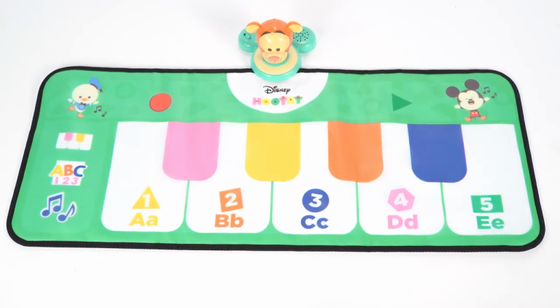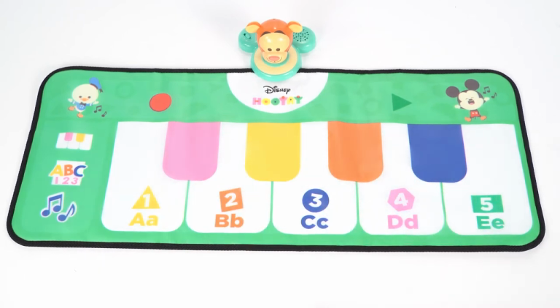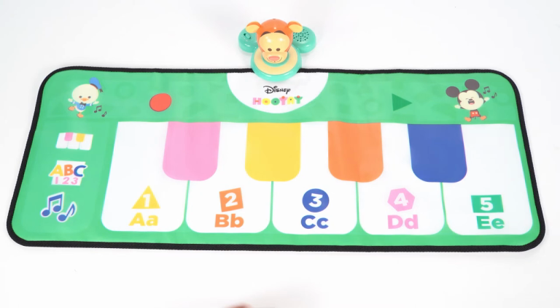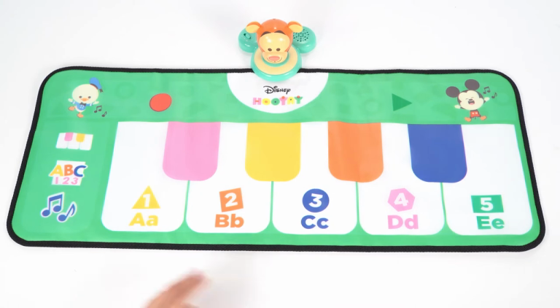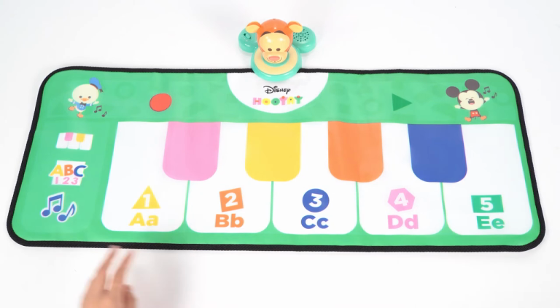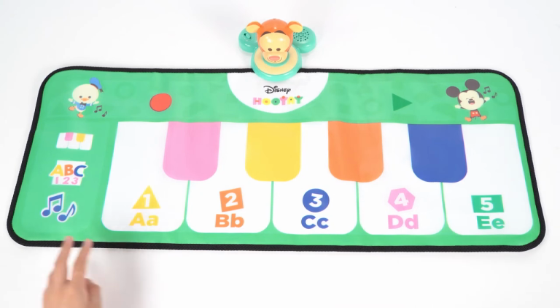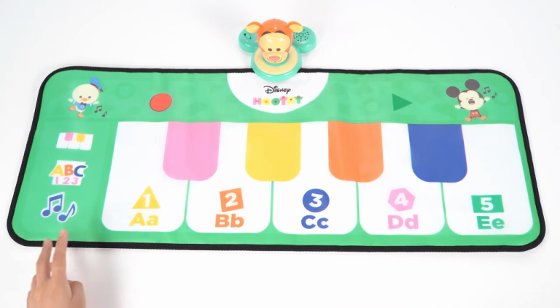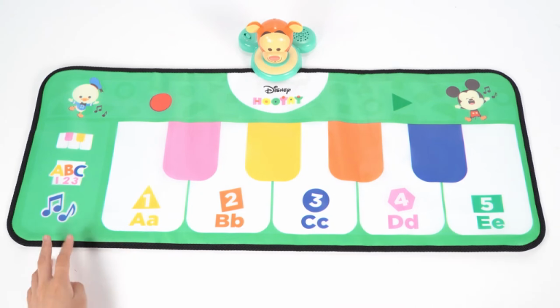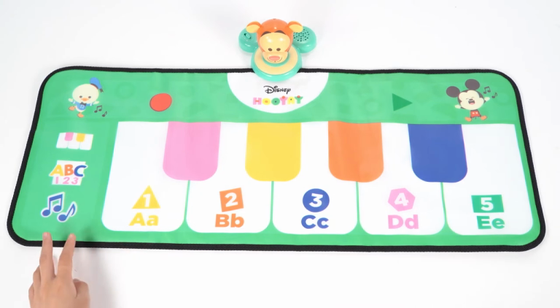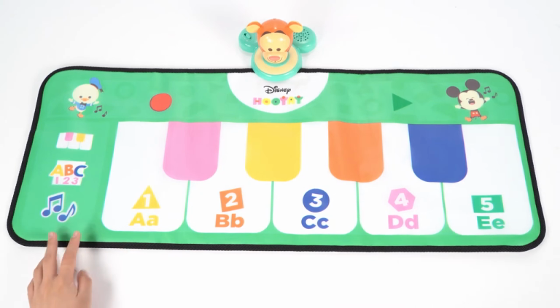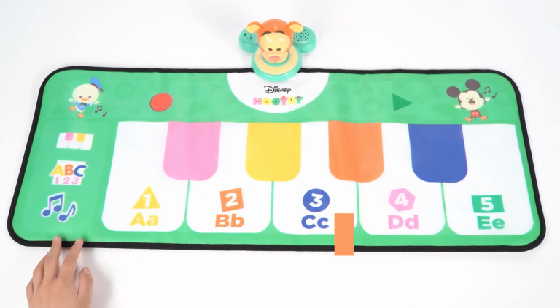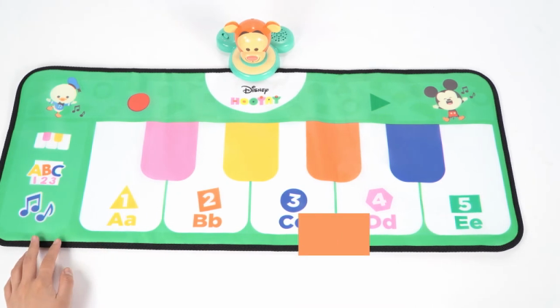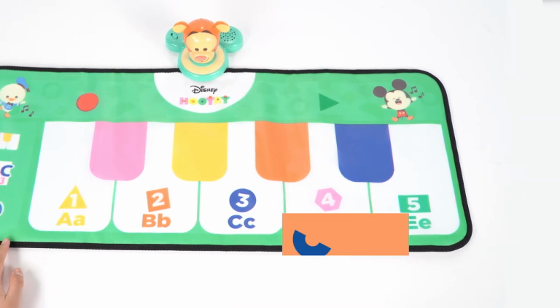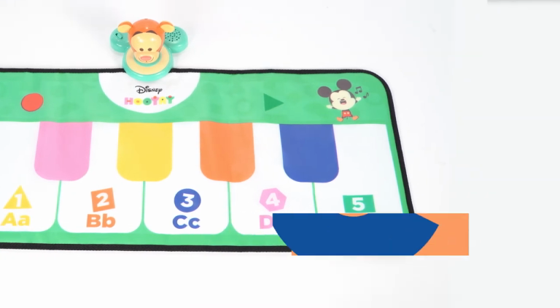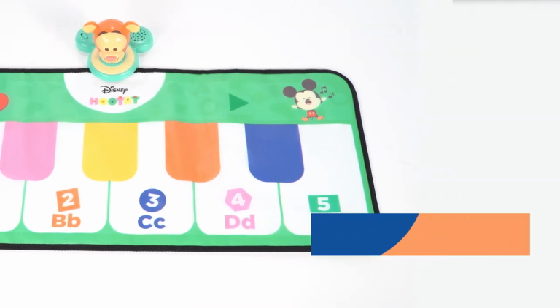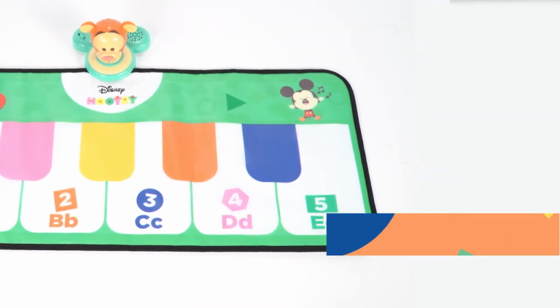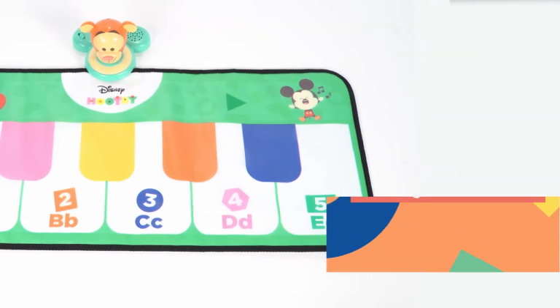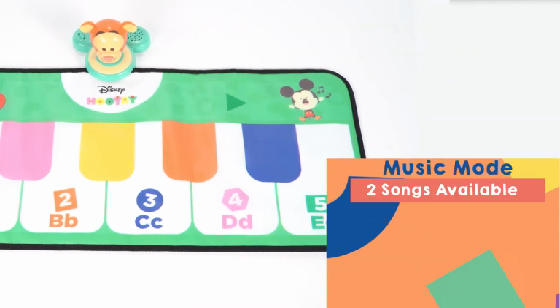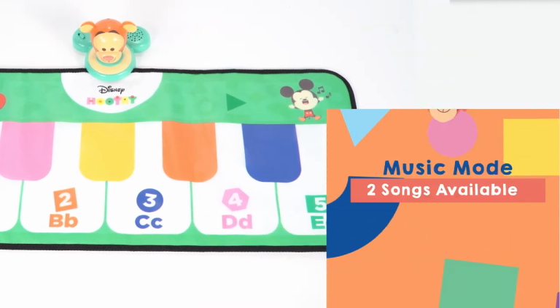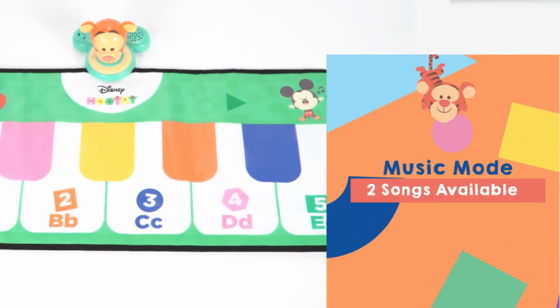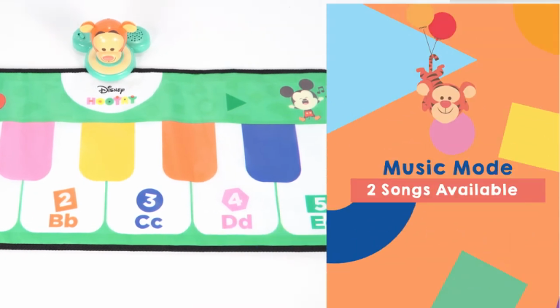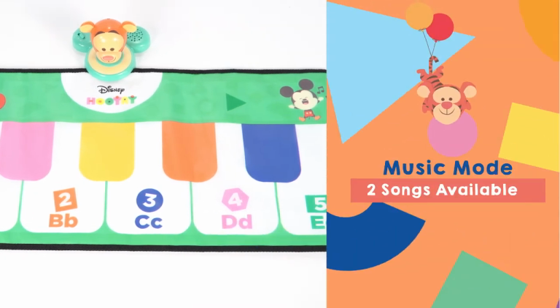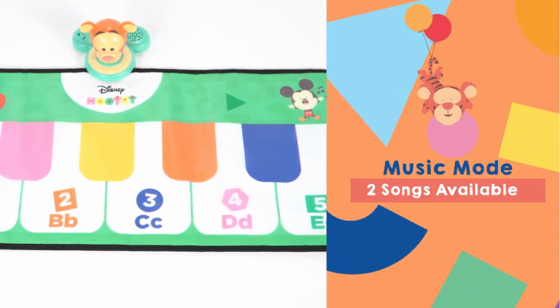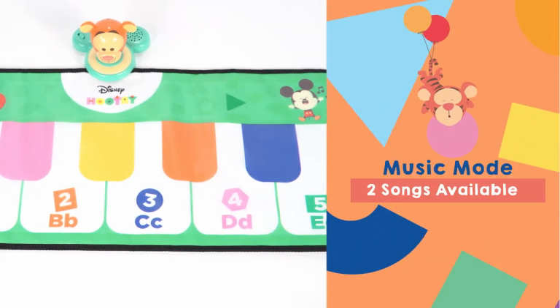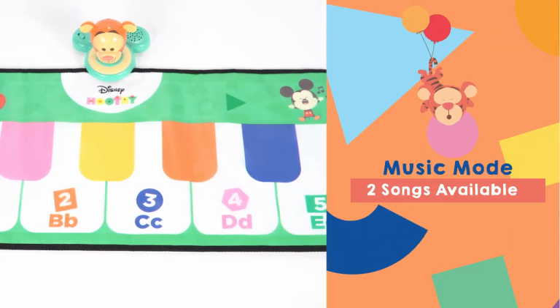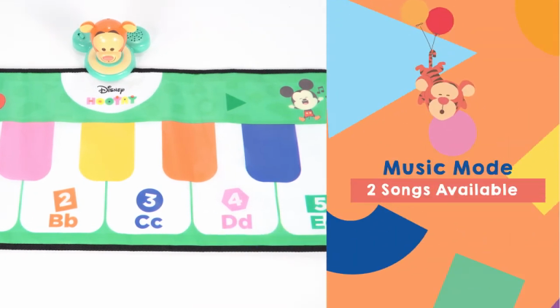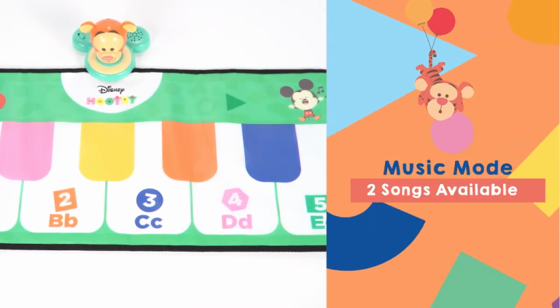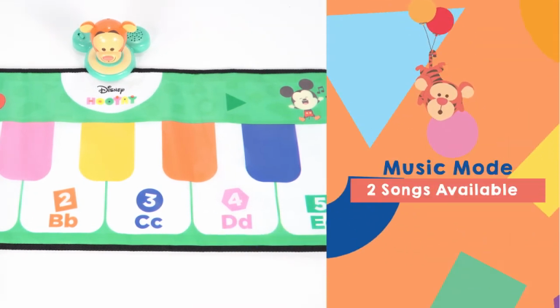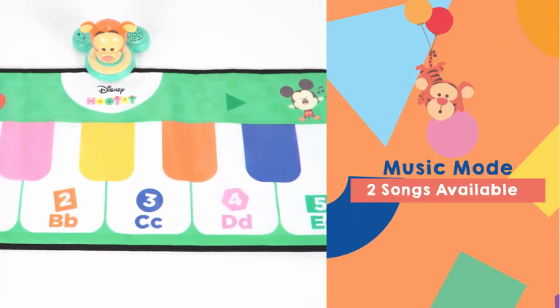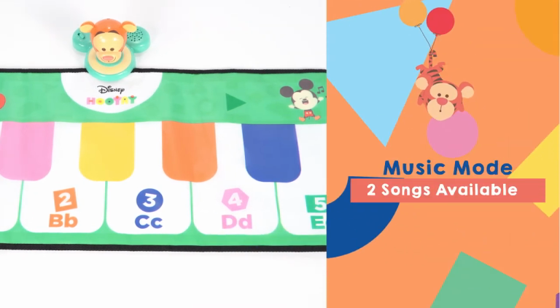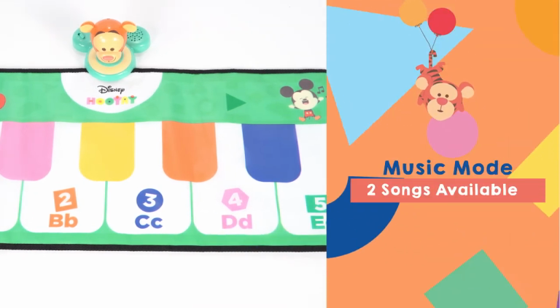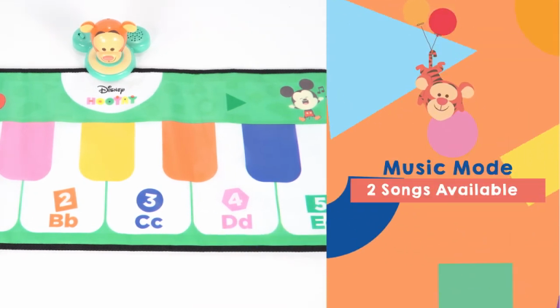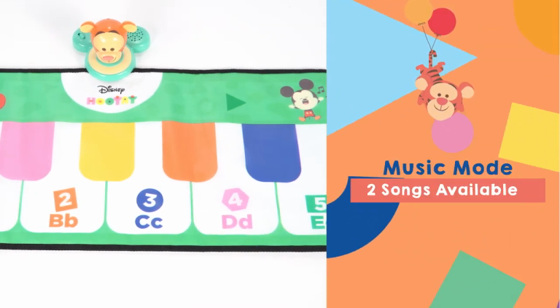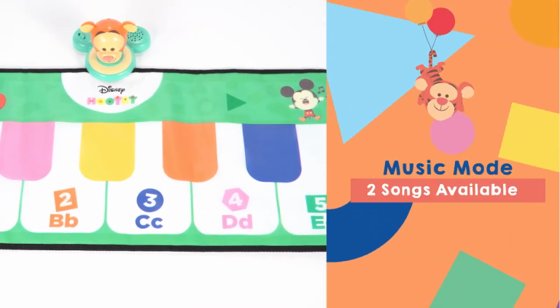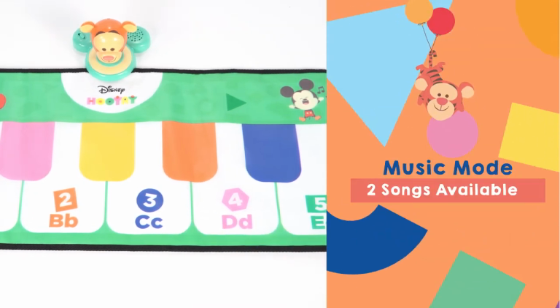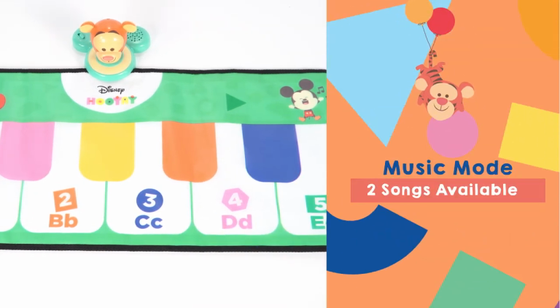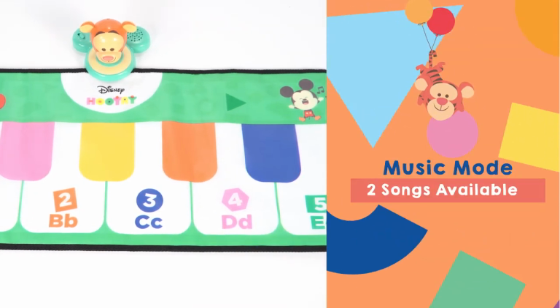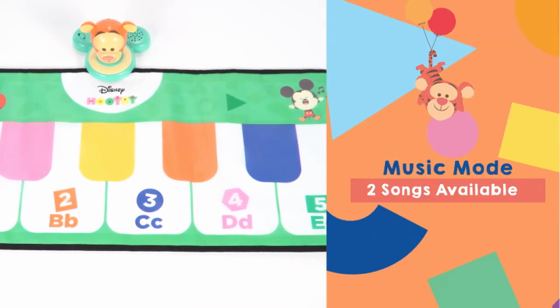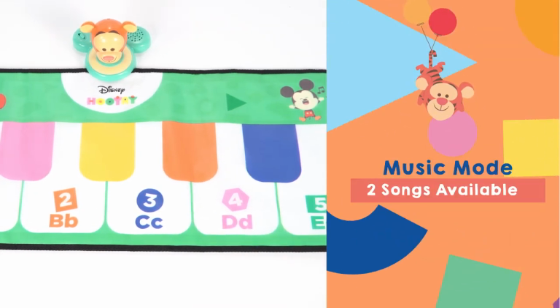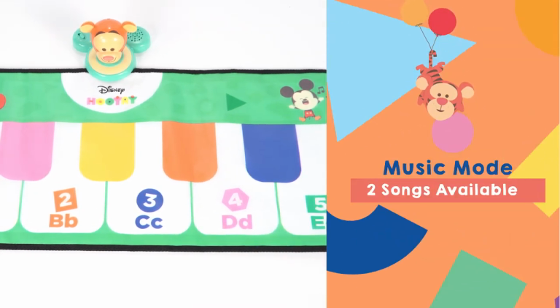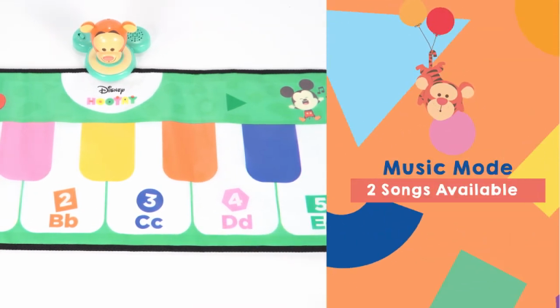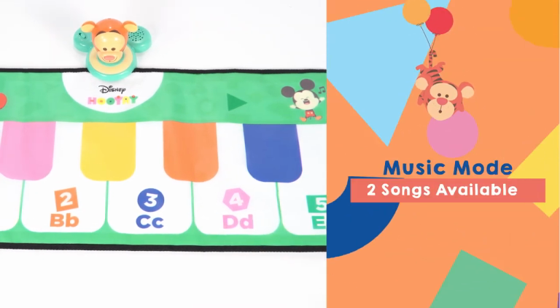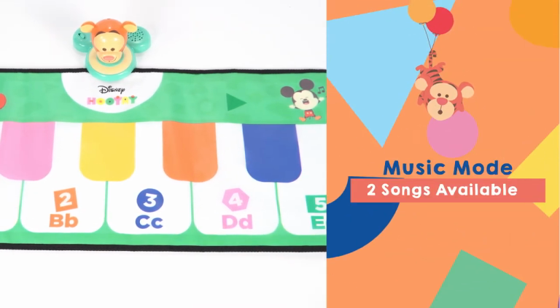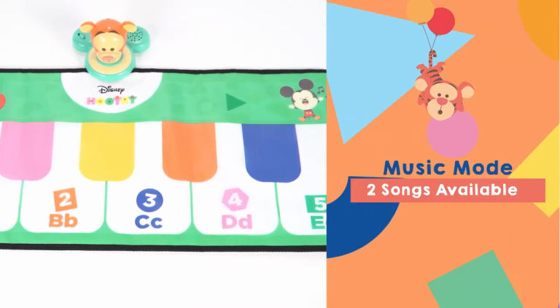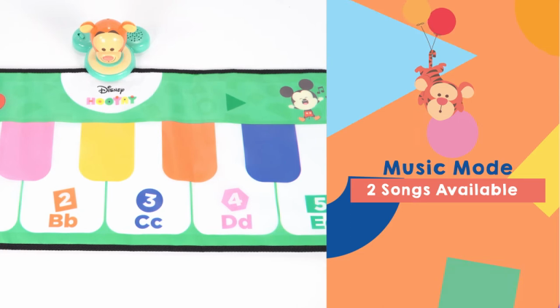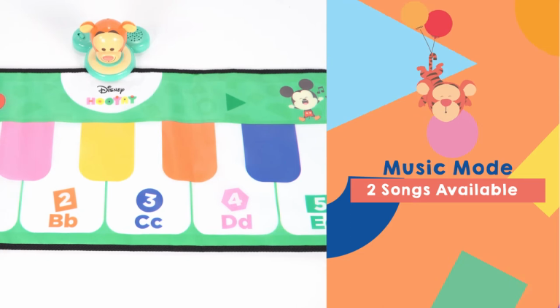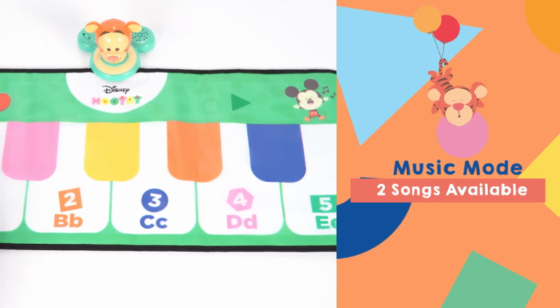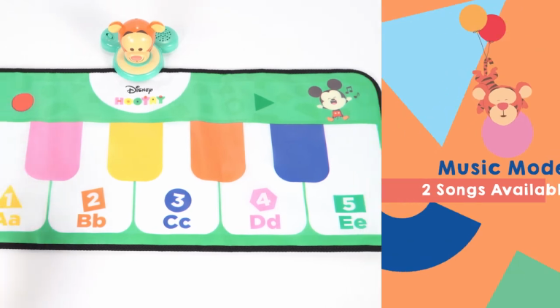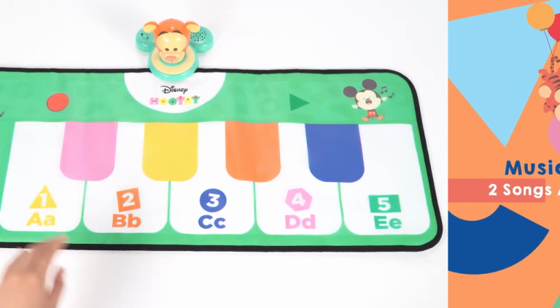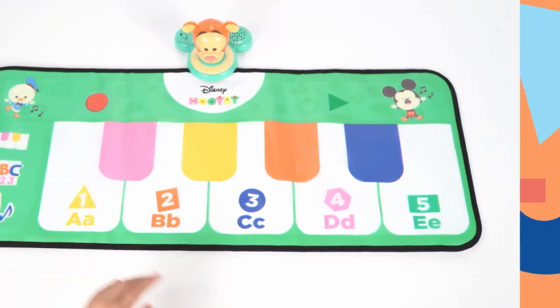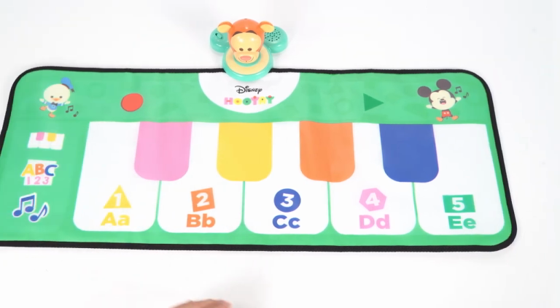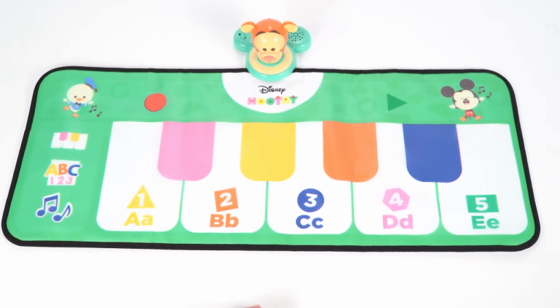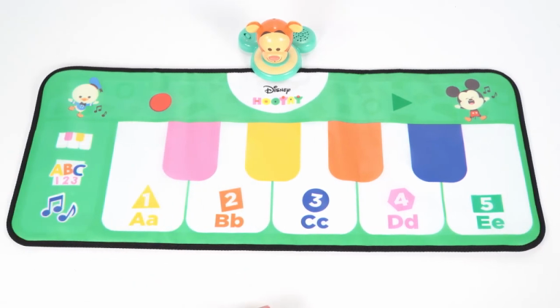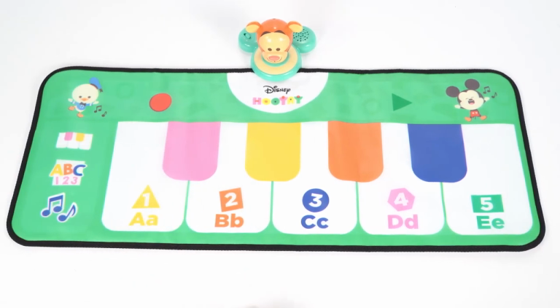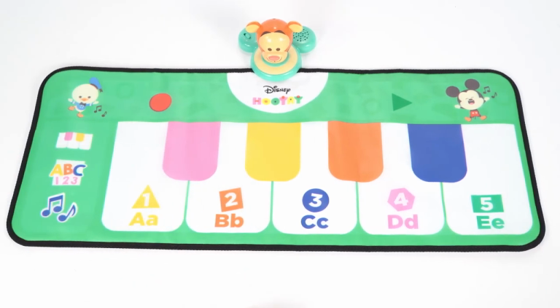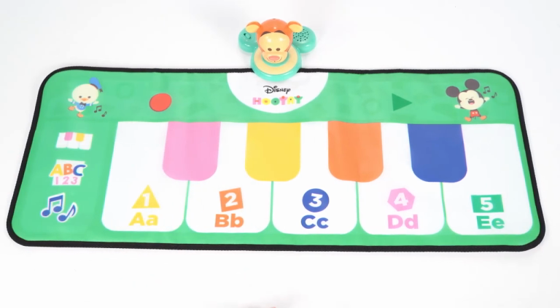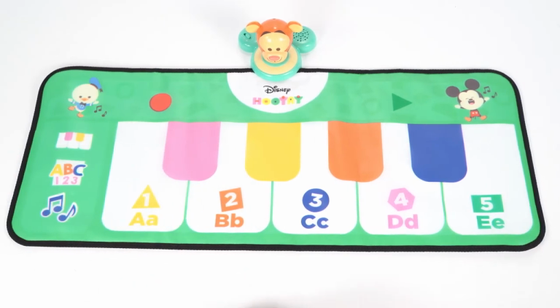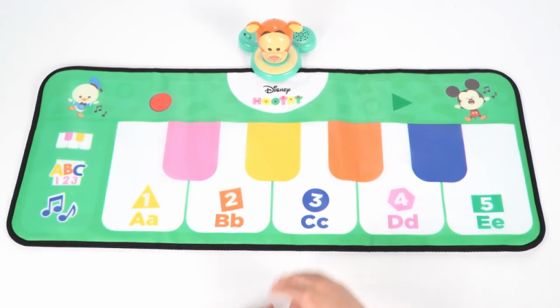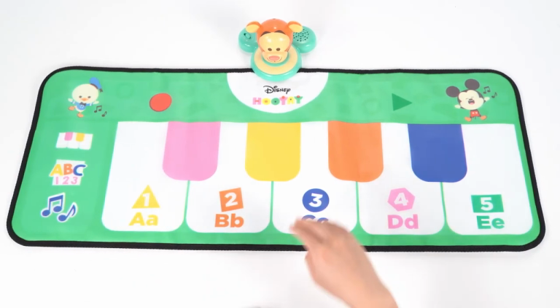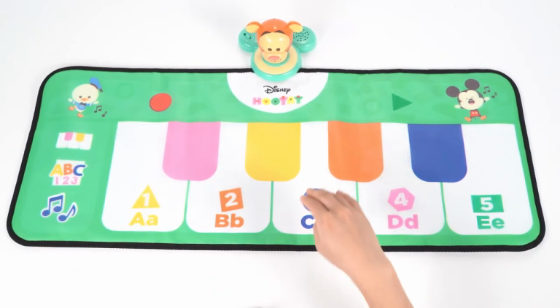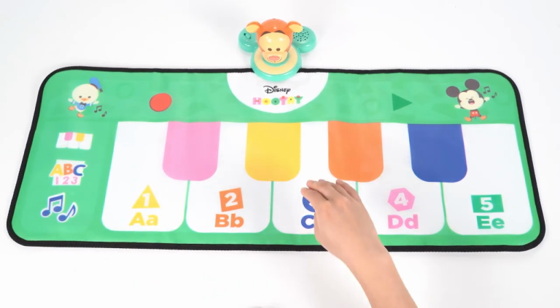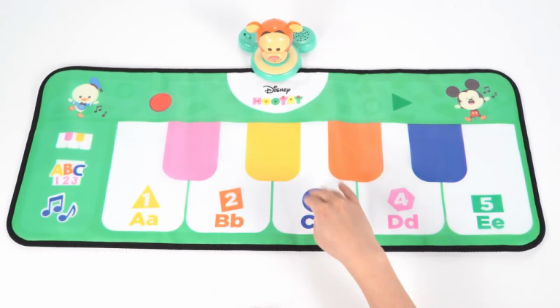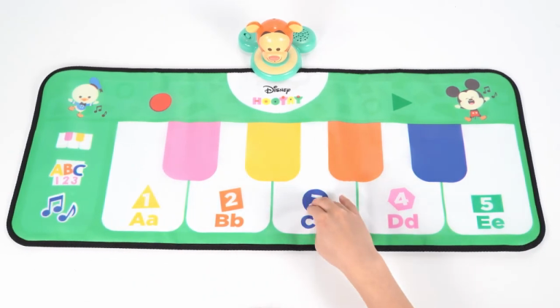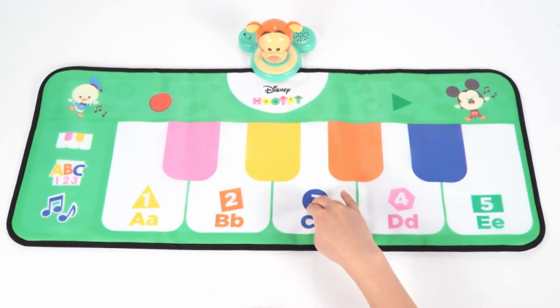The music notes button will activate music mode. Tigger sings two fun songs that you can play along to.